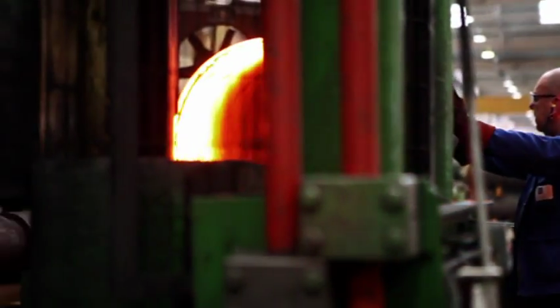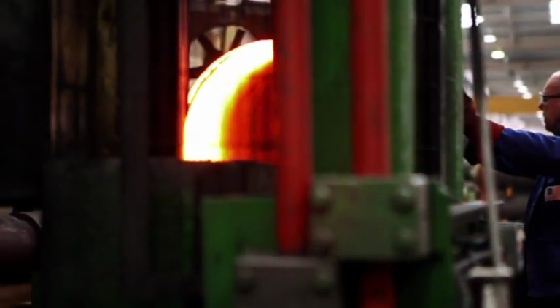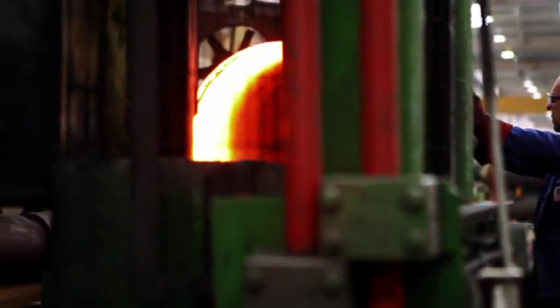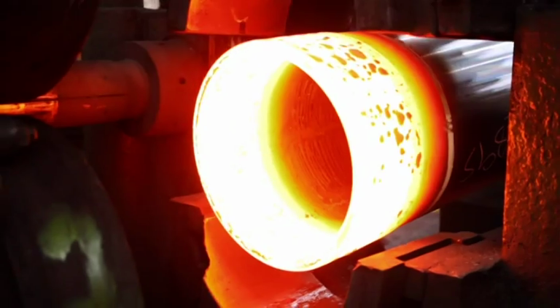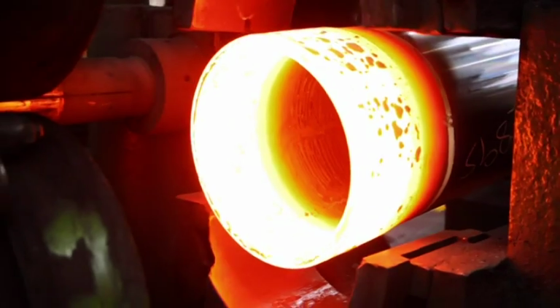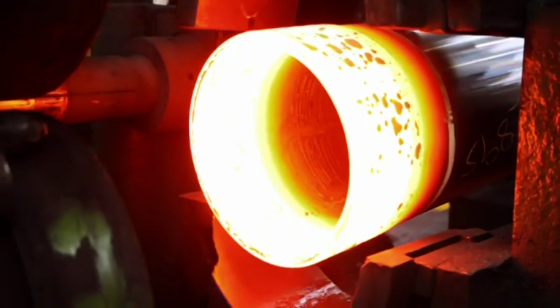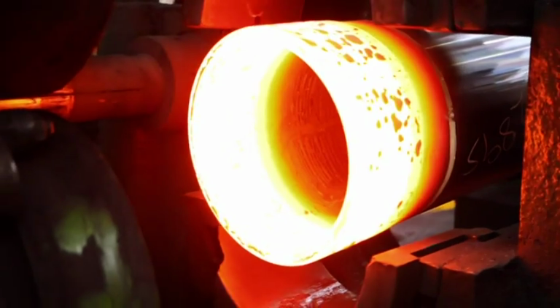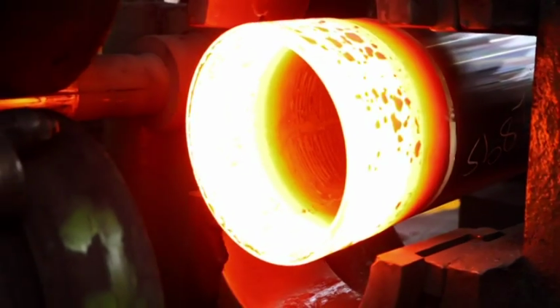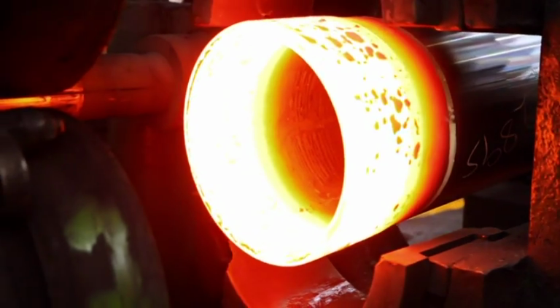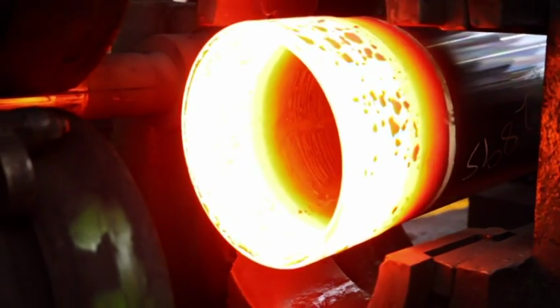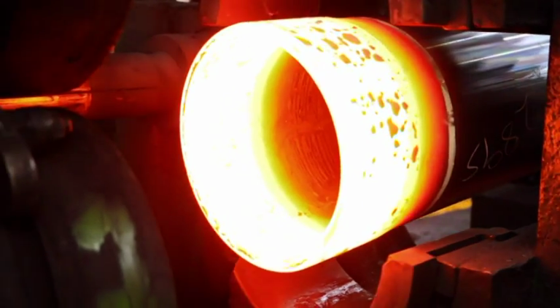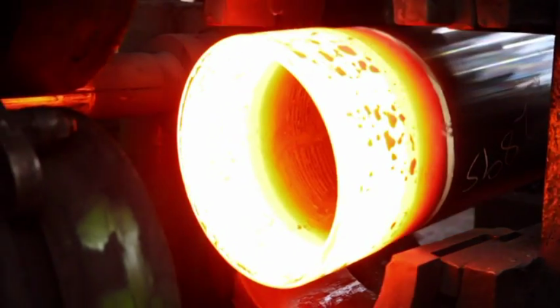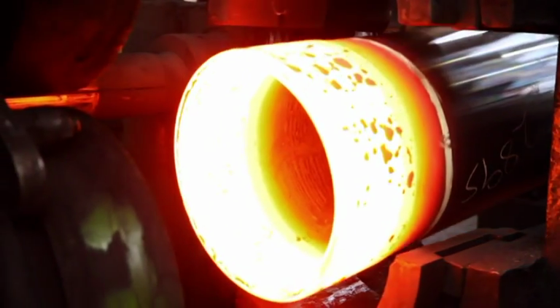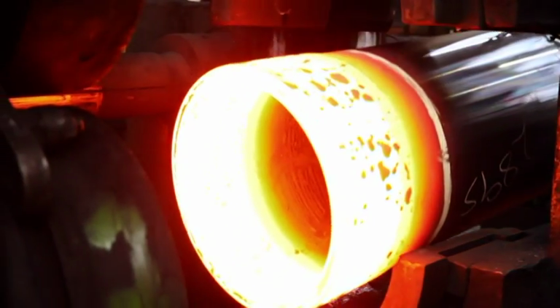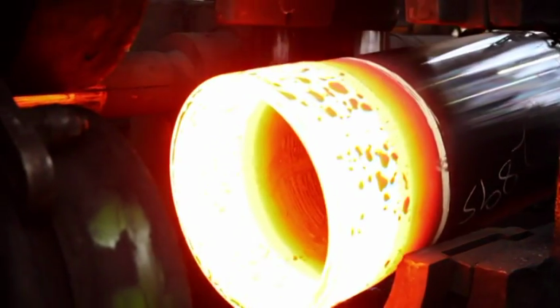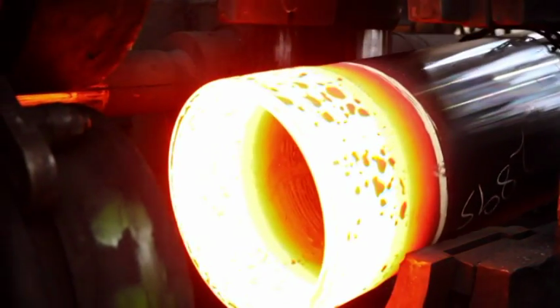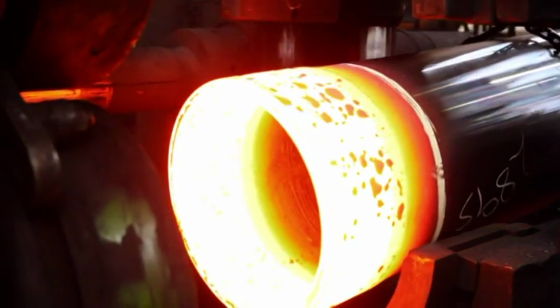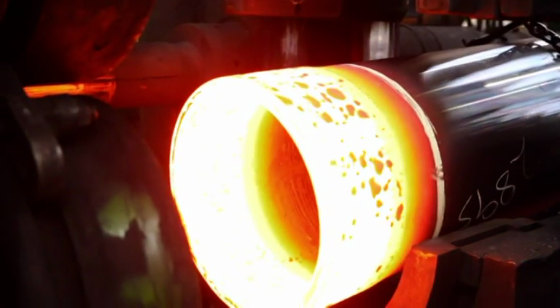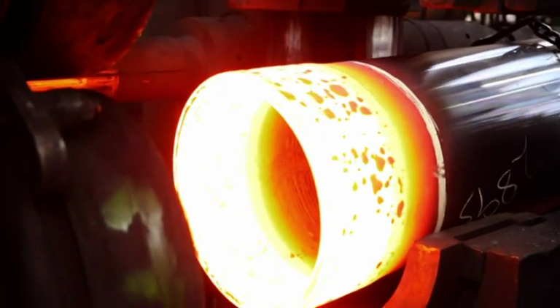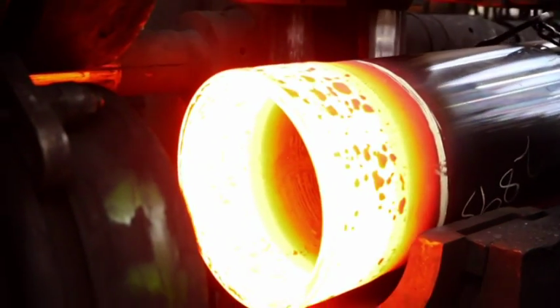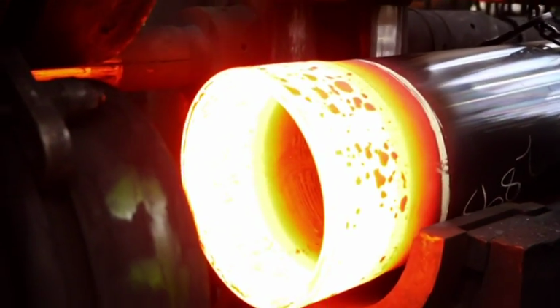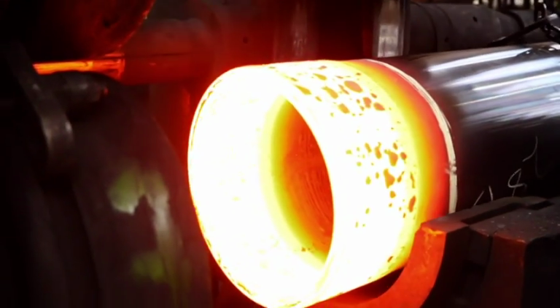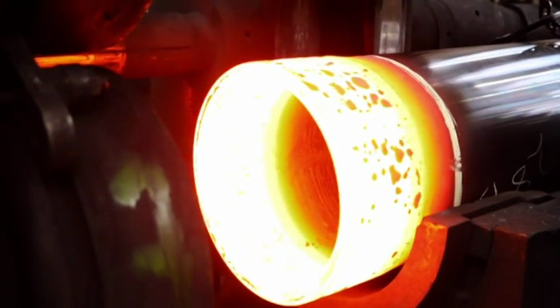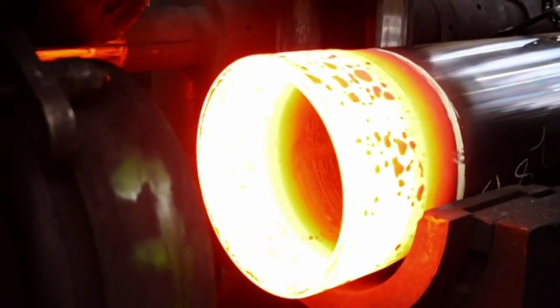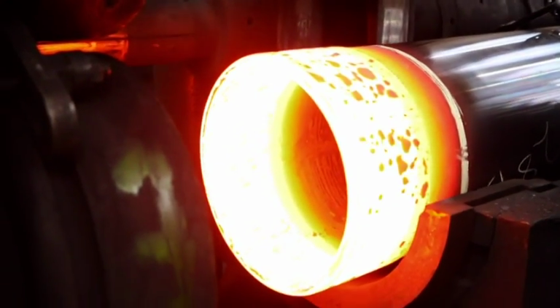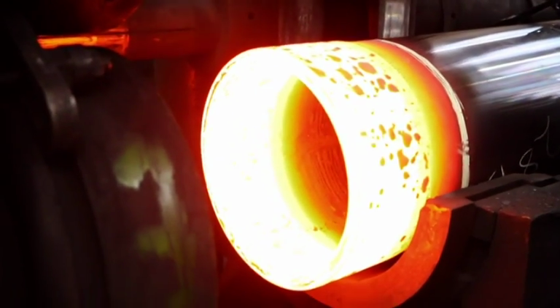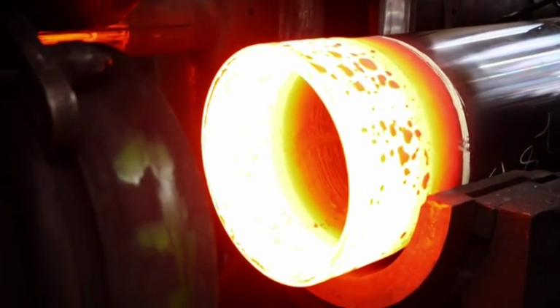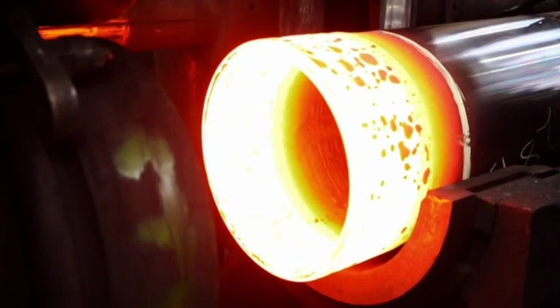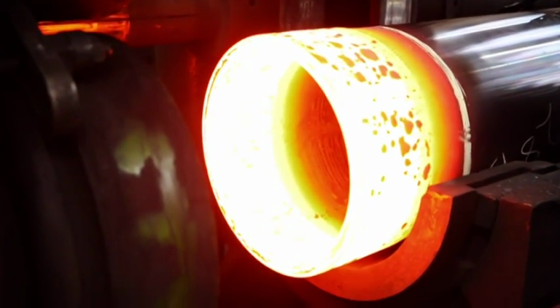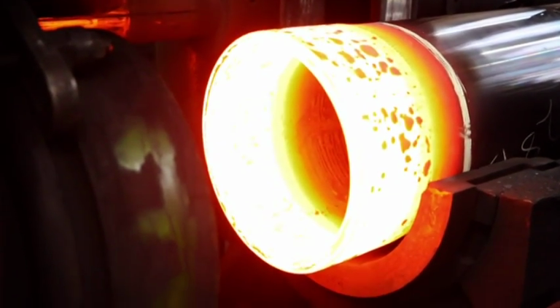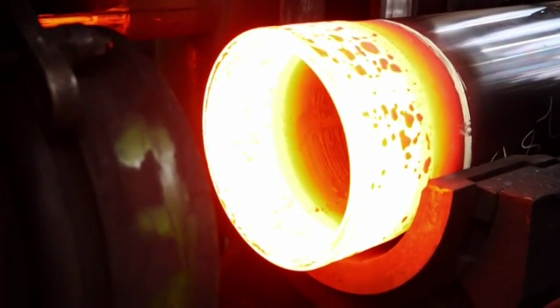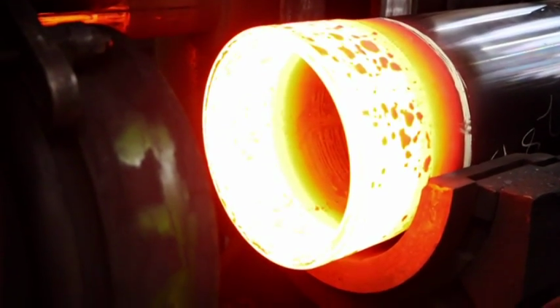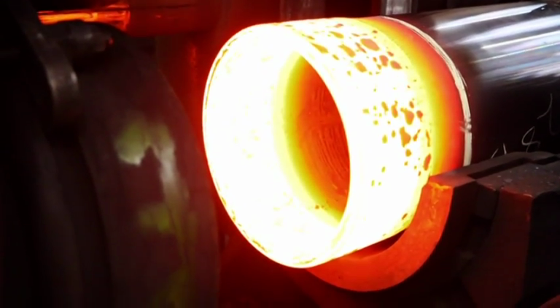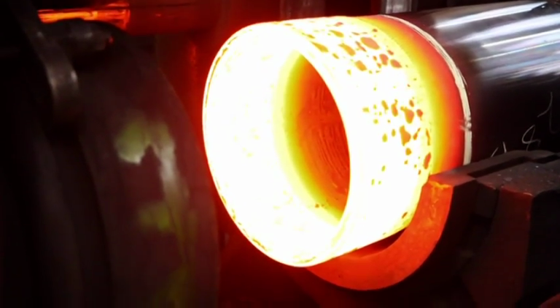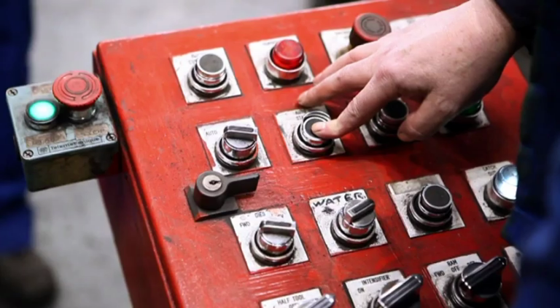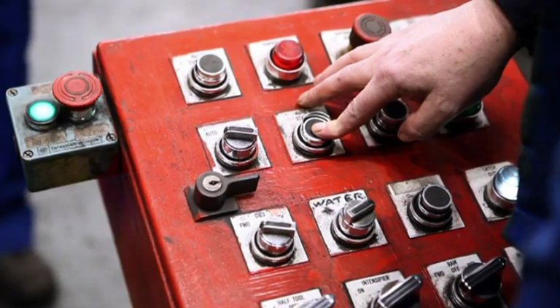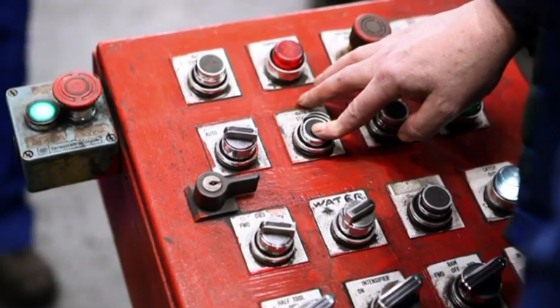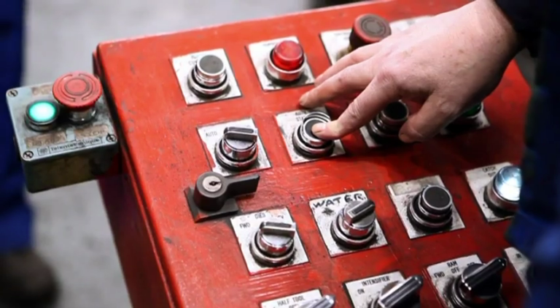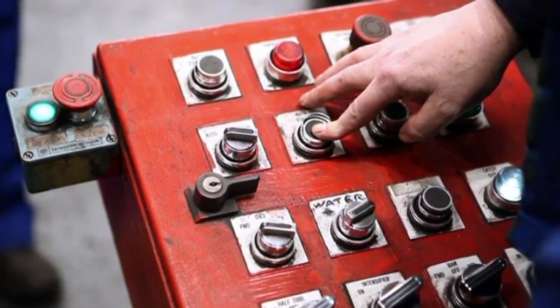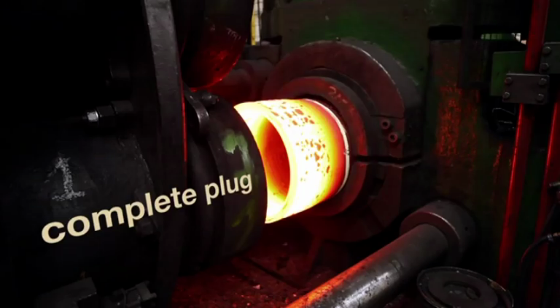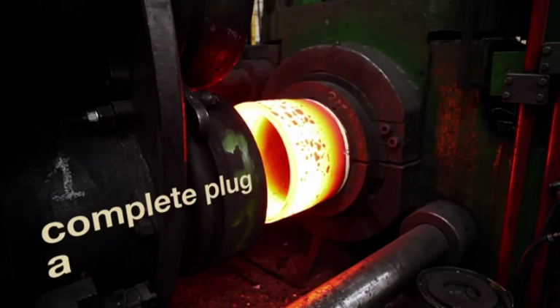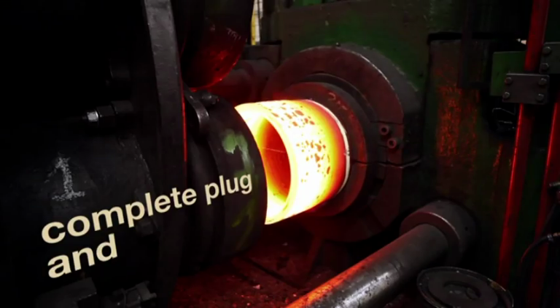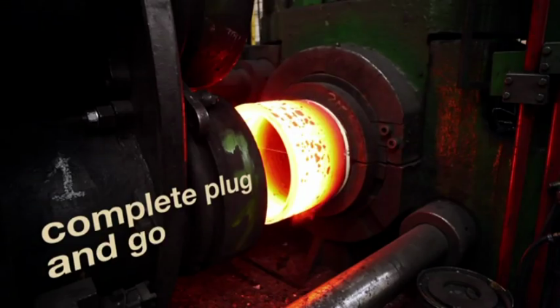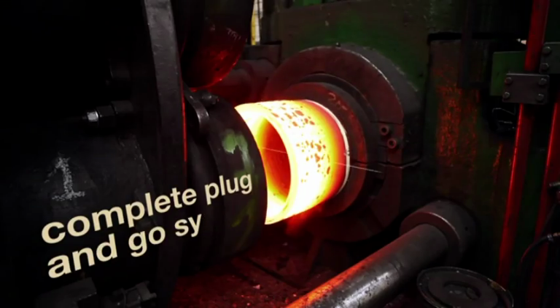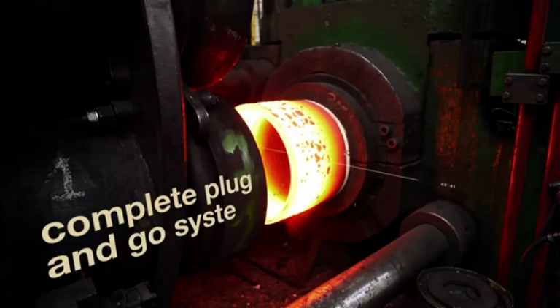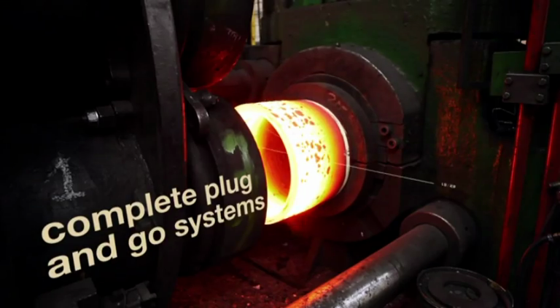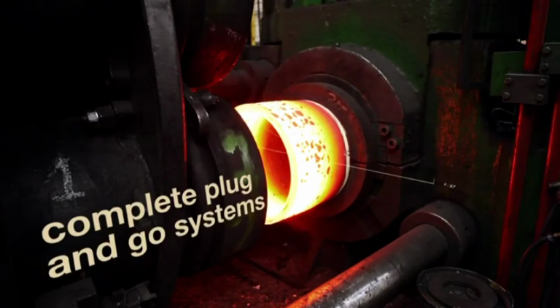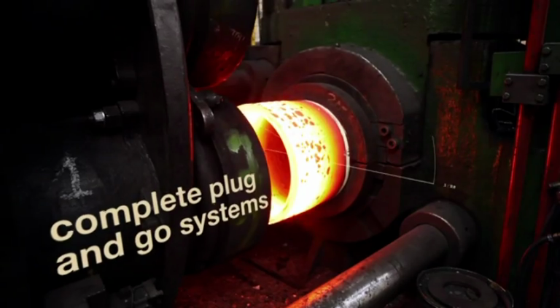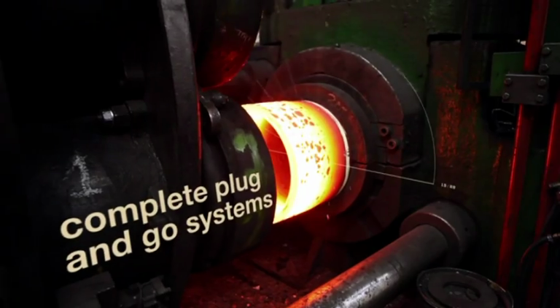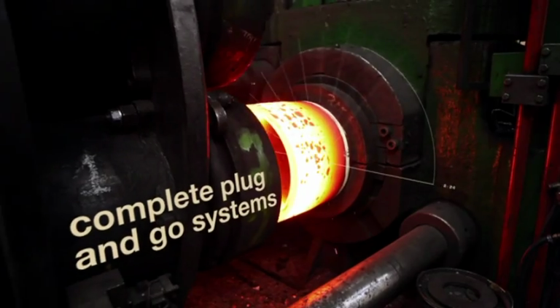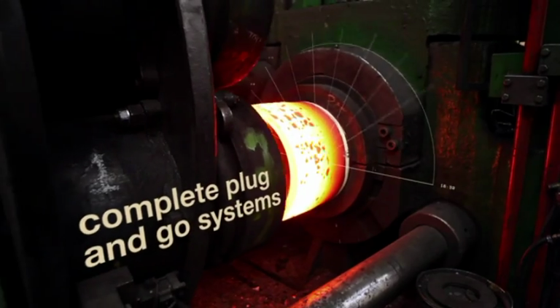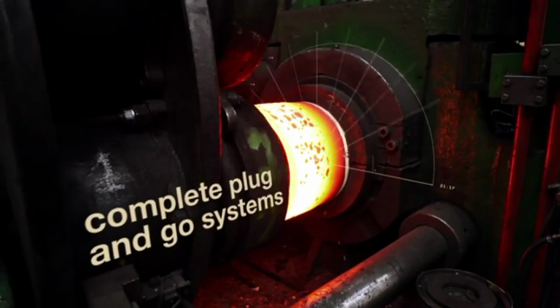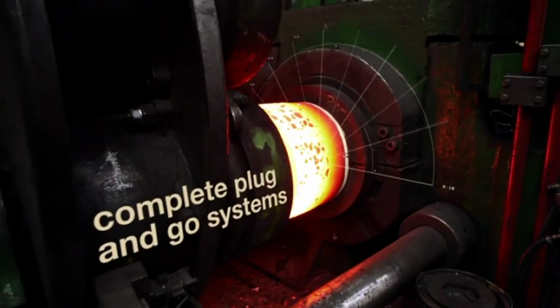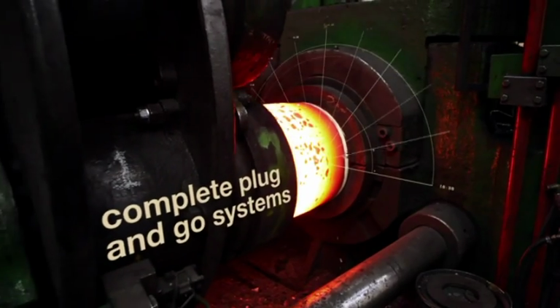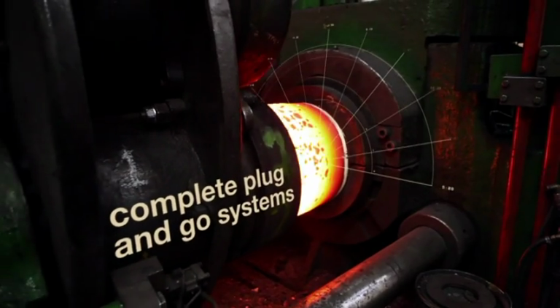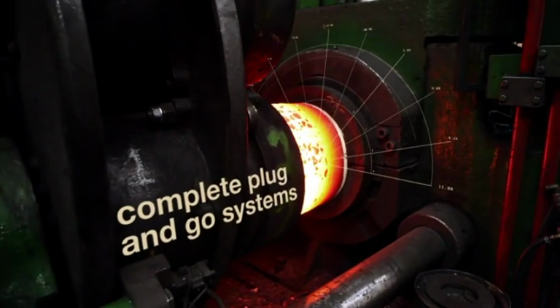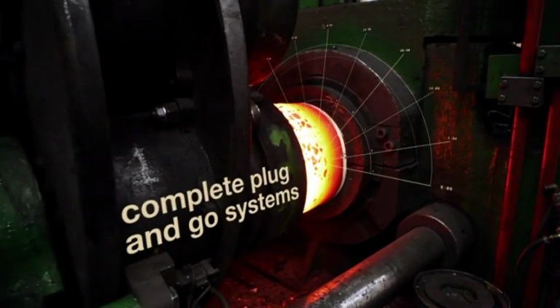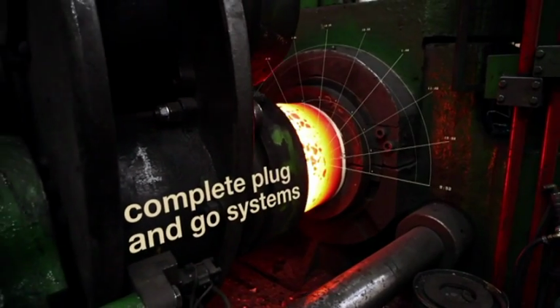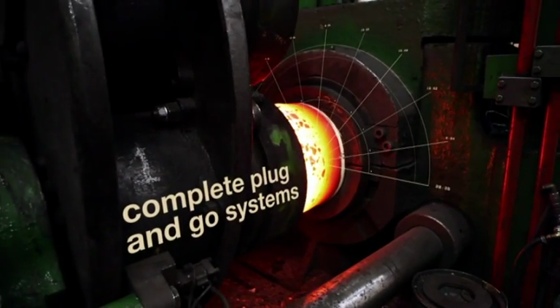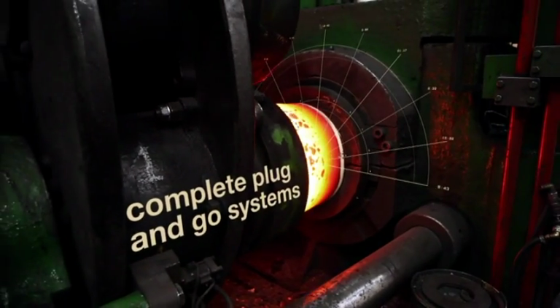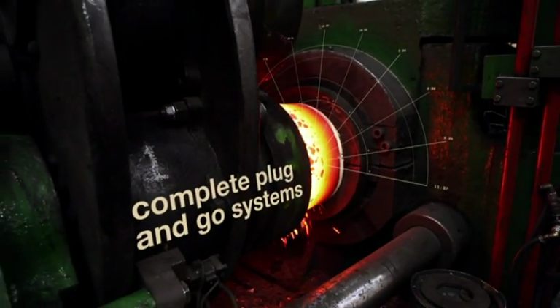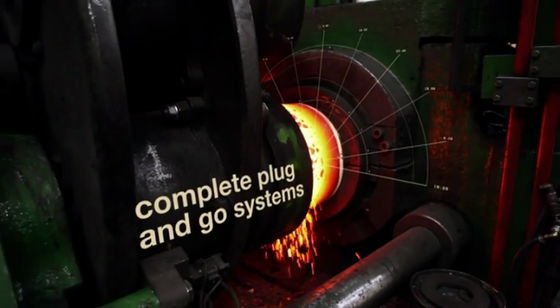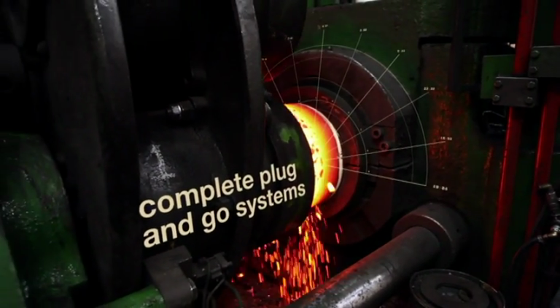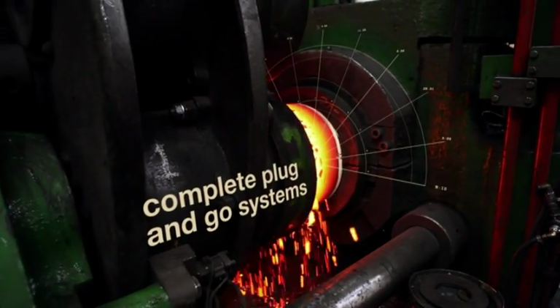Technical know-how, engineering capability, commercial performance from the world's leading high-pressure gas containment systems.